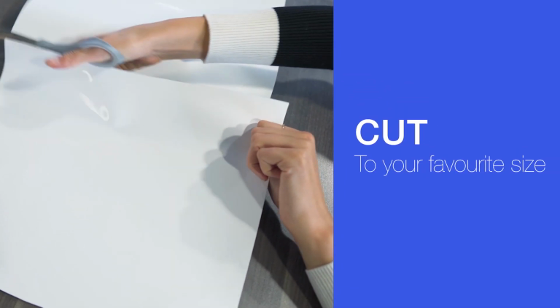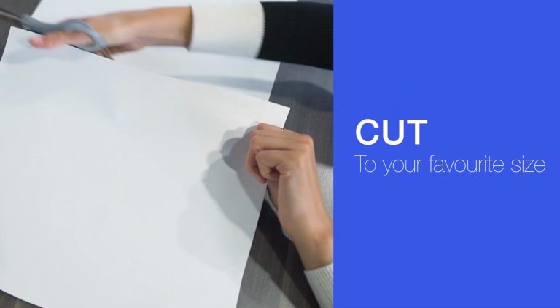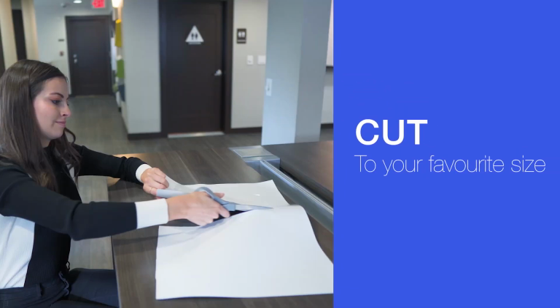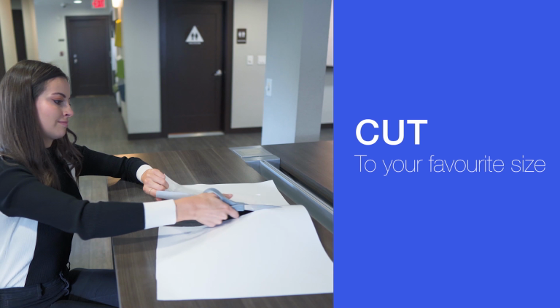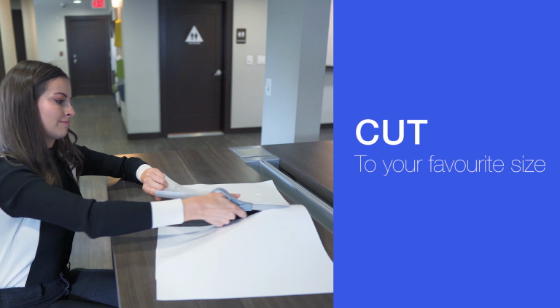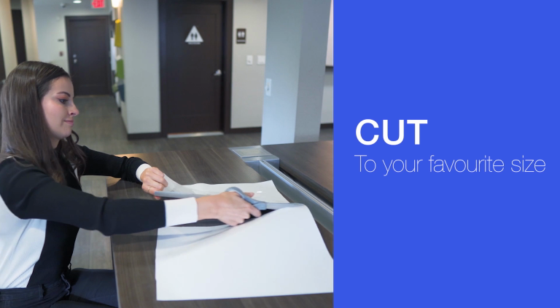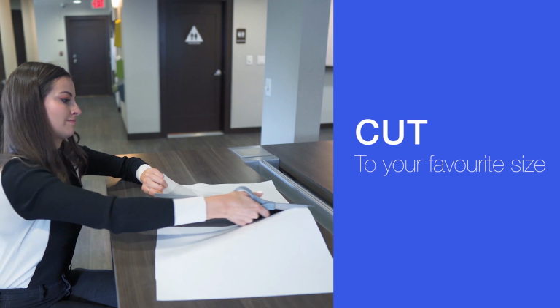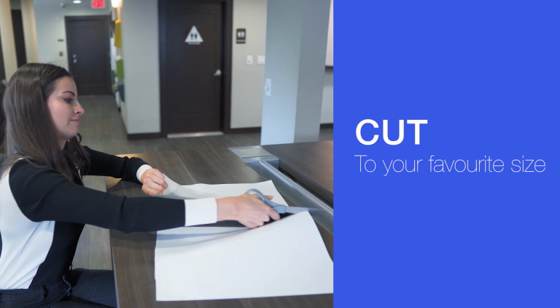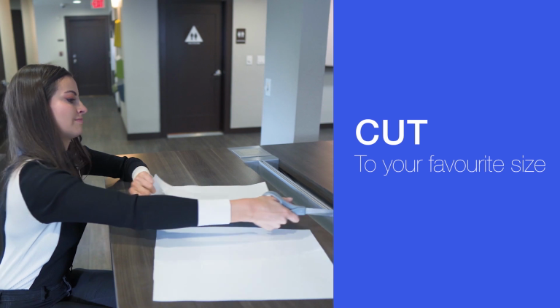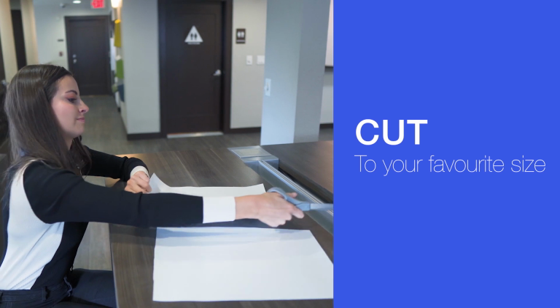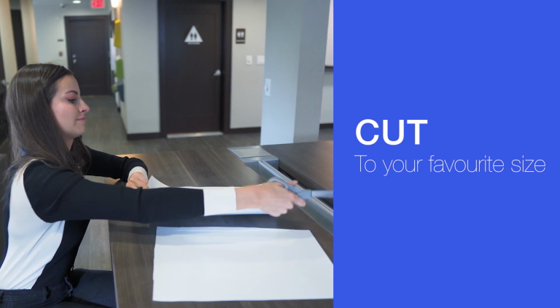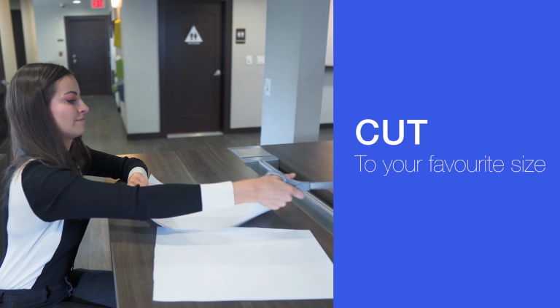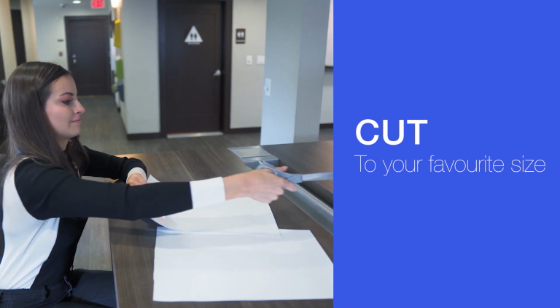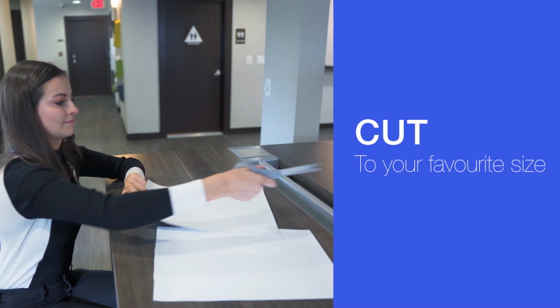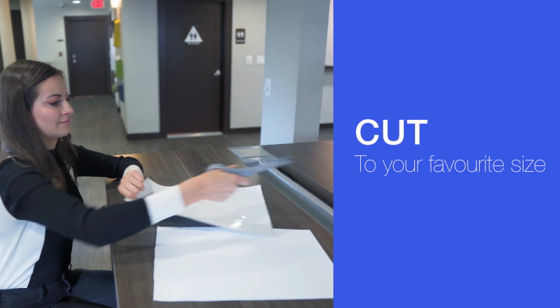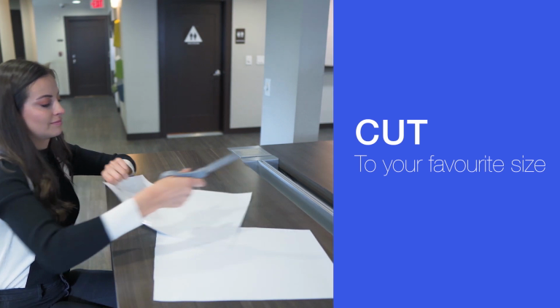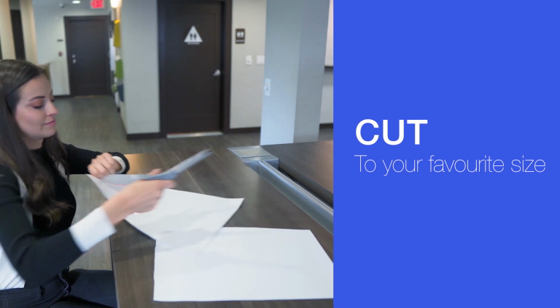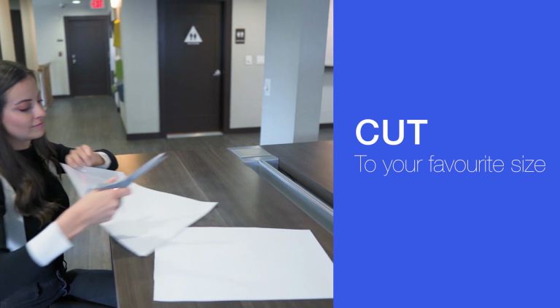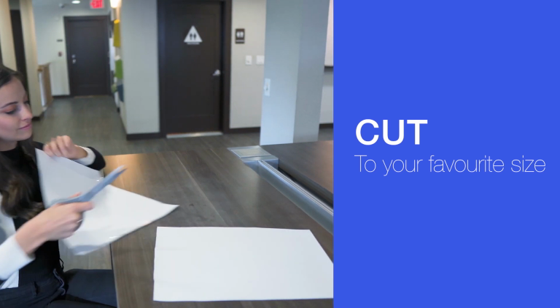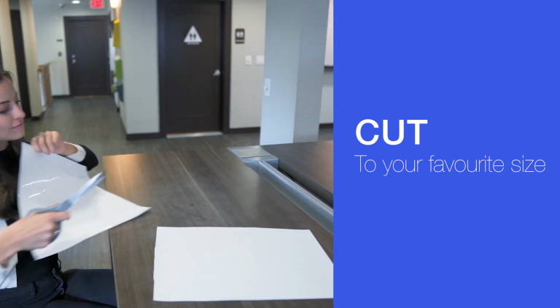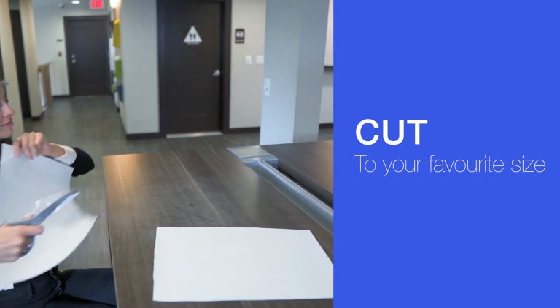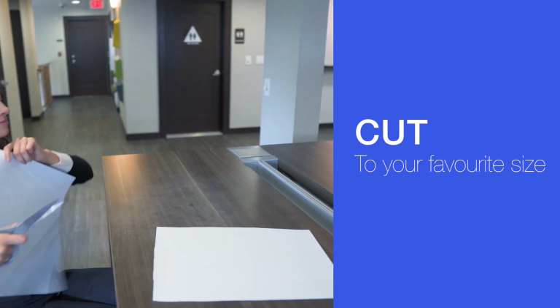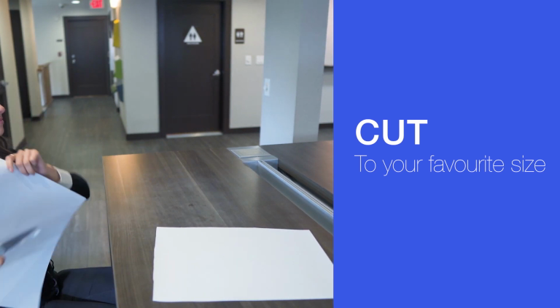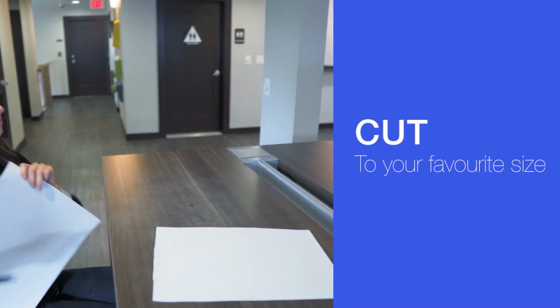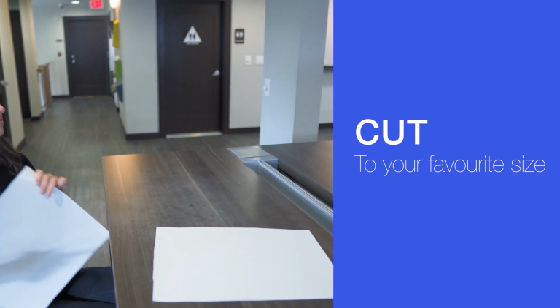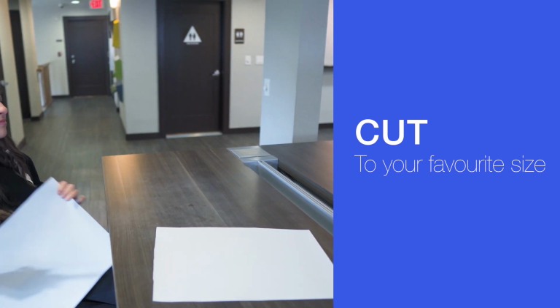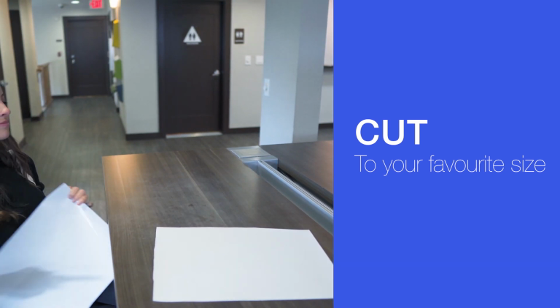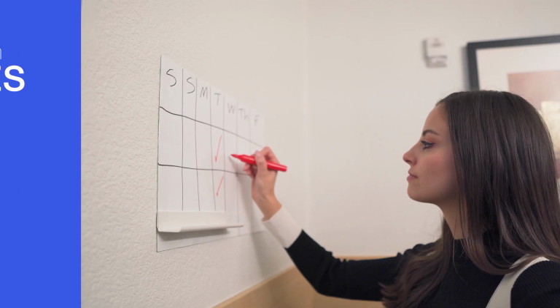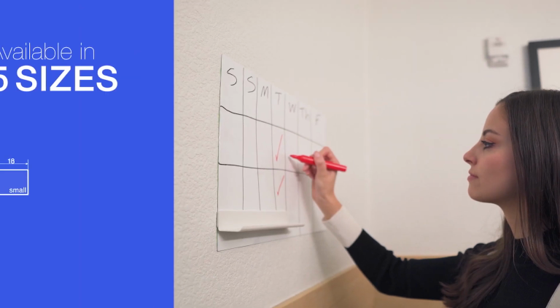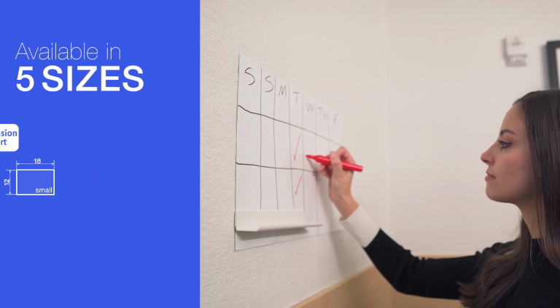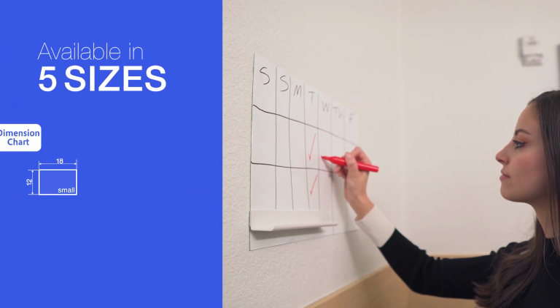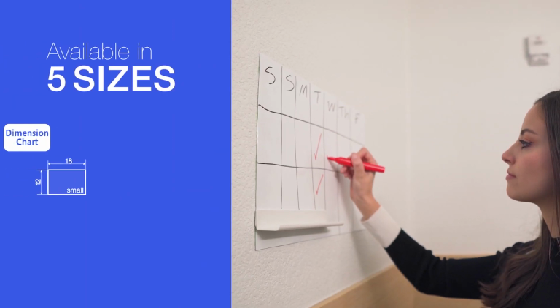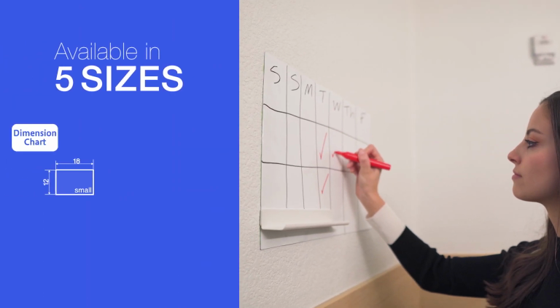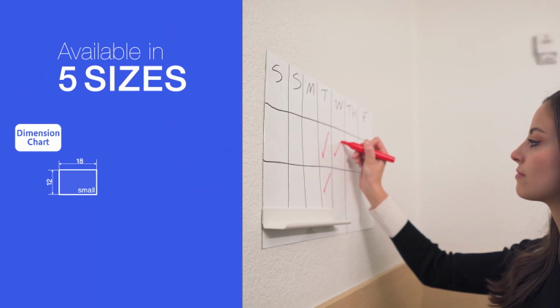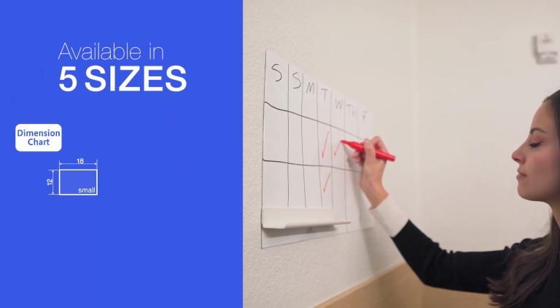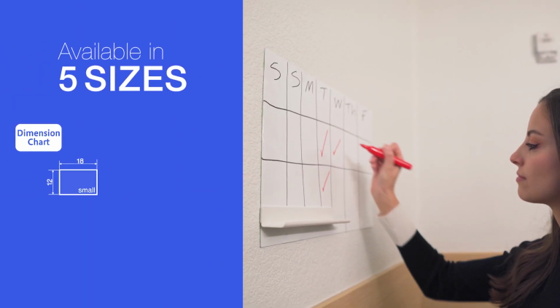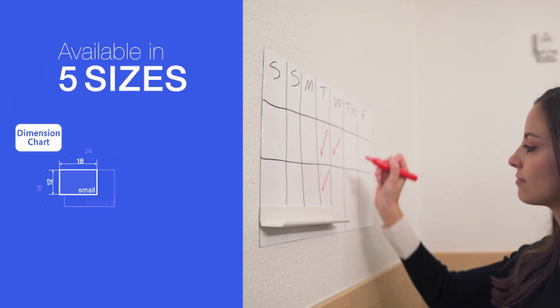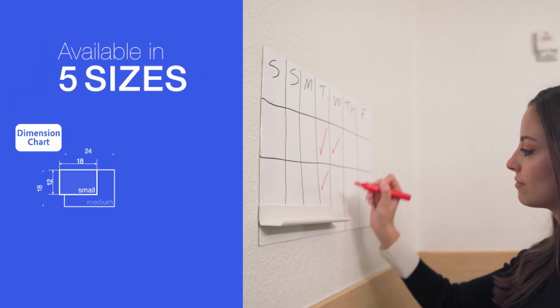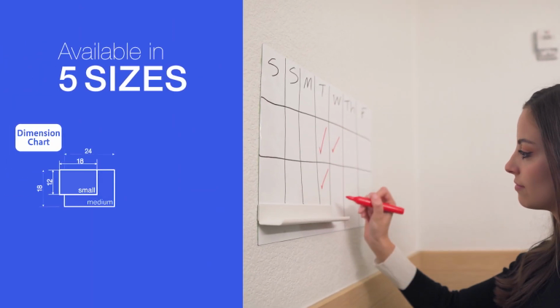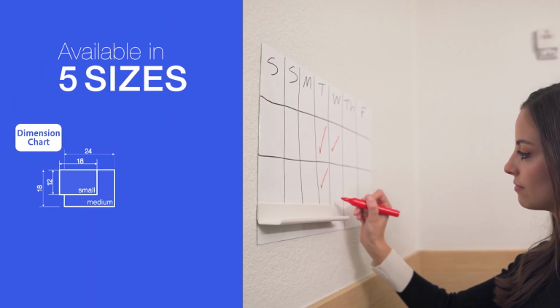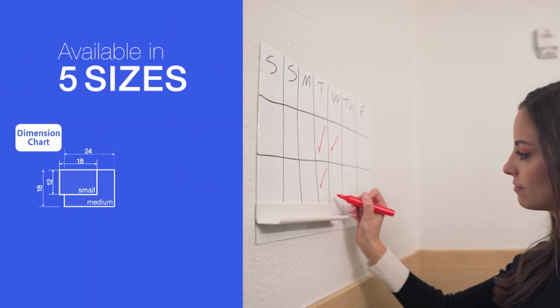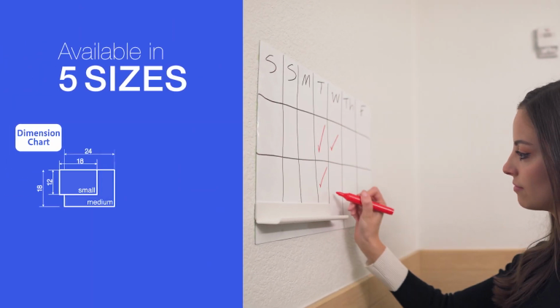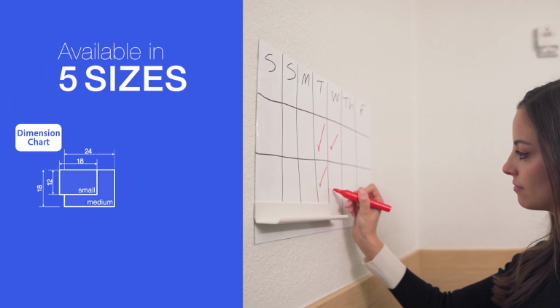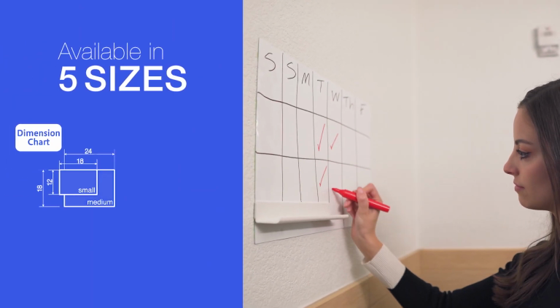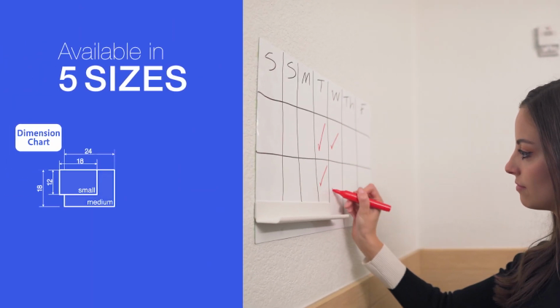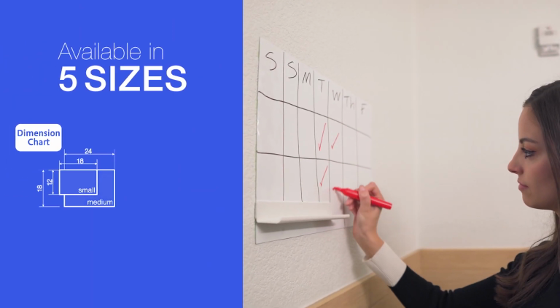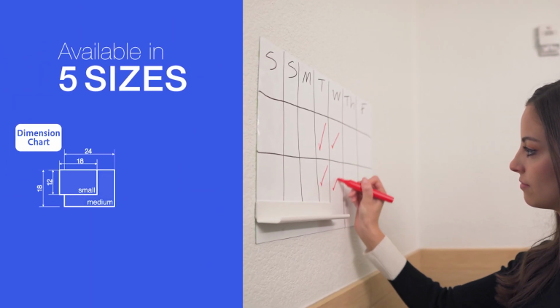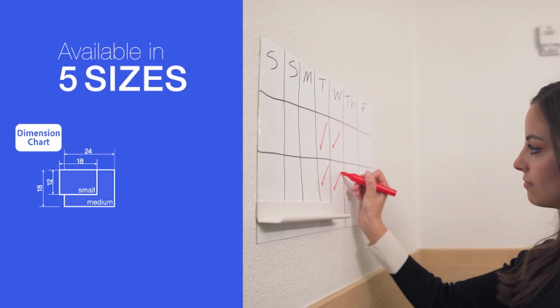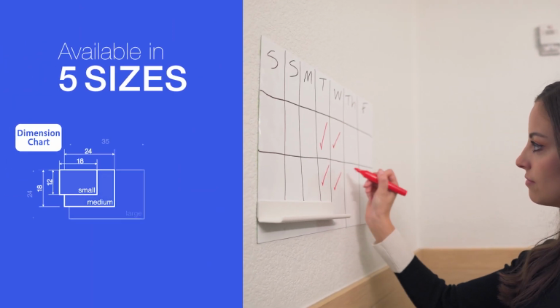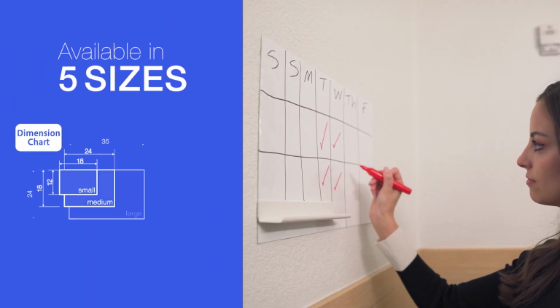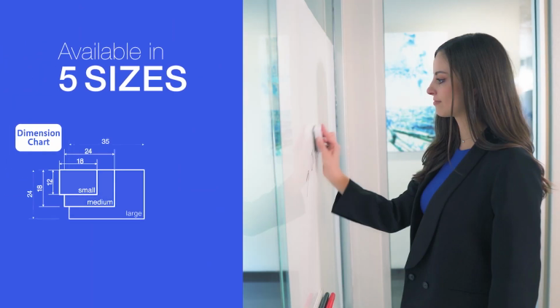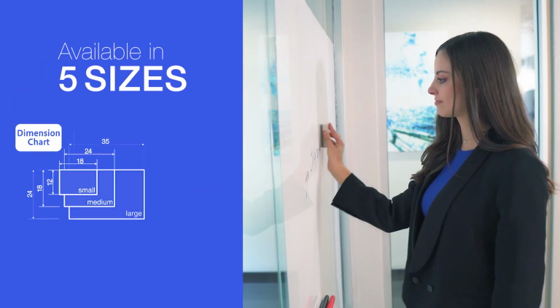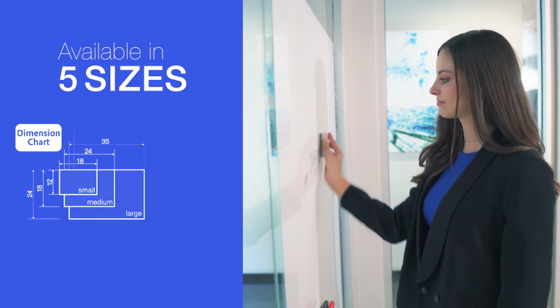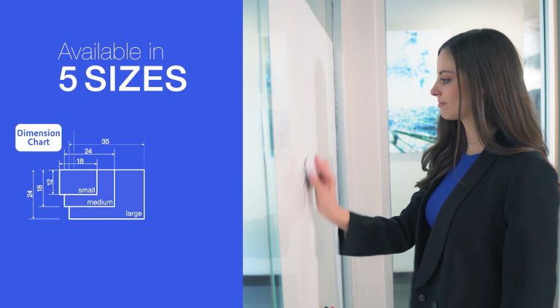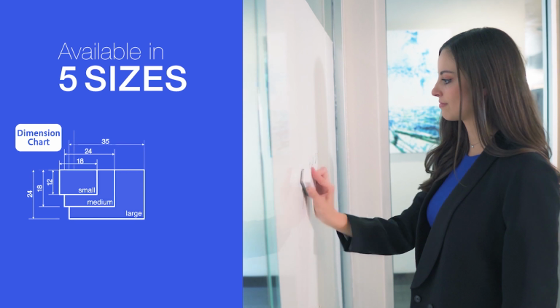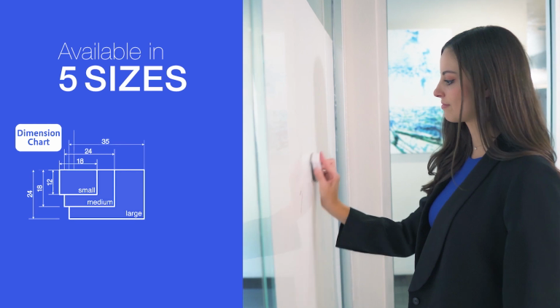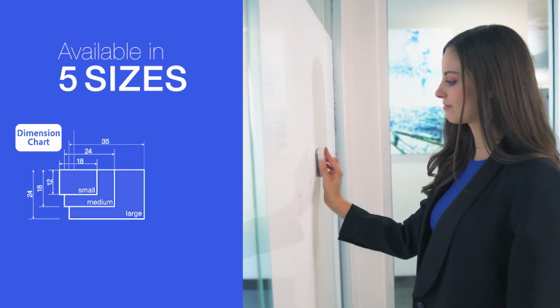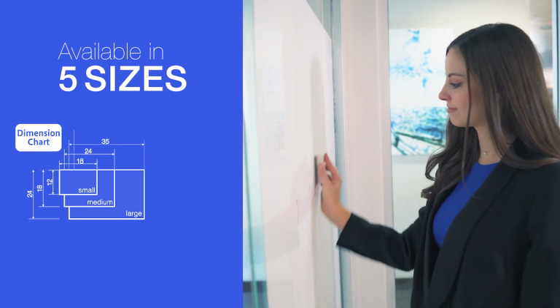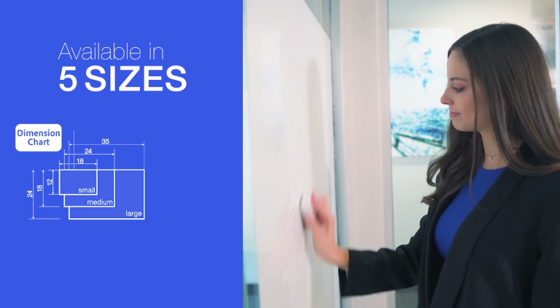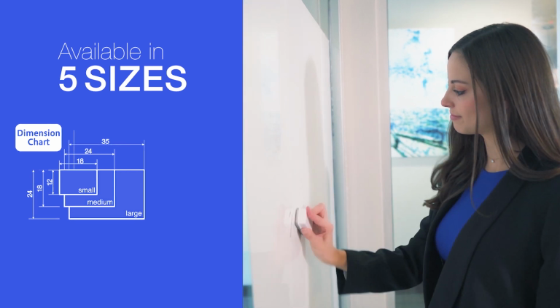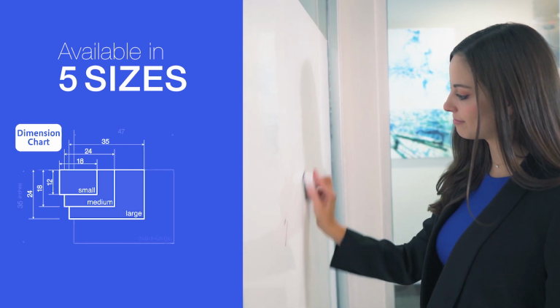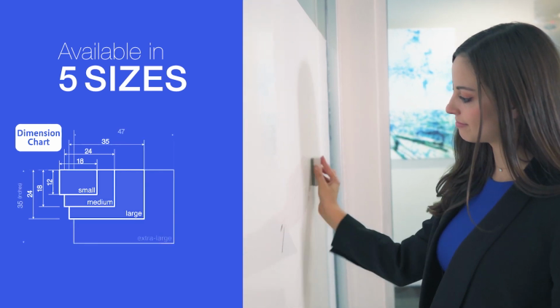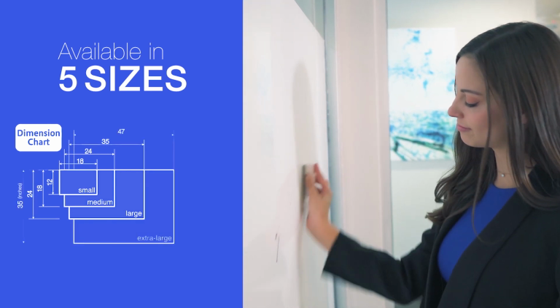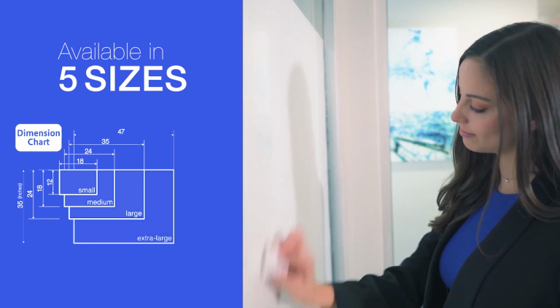And you'll enjoy that routine. So you can give a little discount earlier. Thank you.